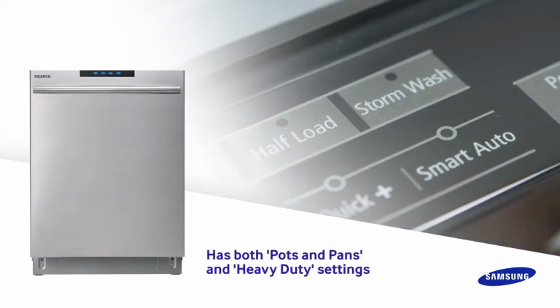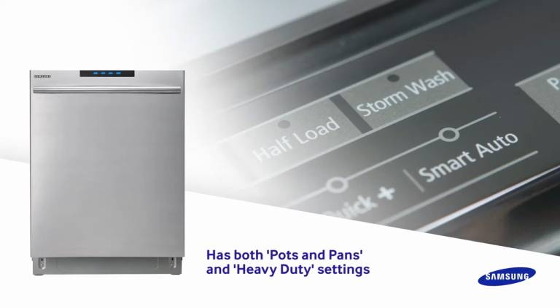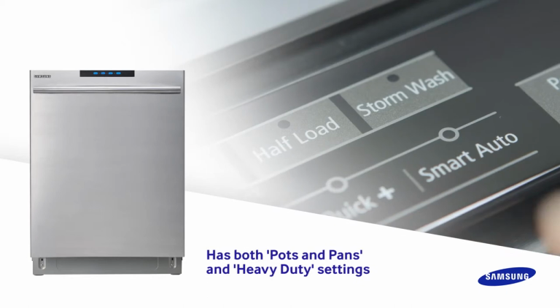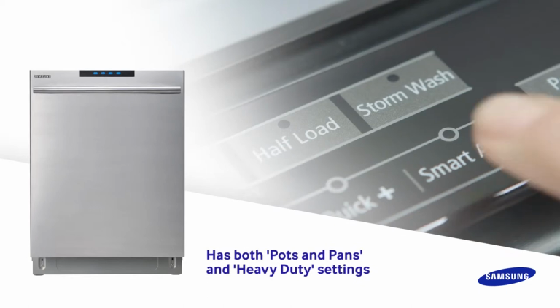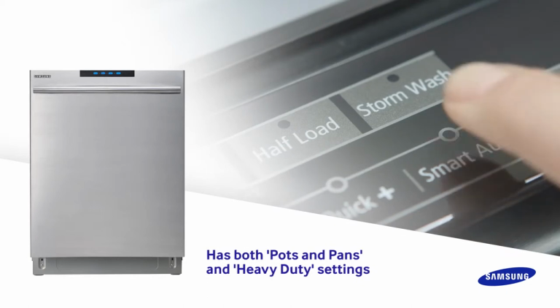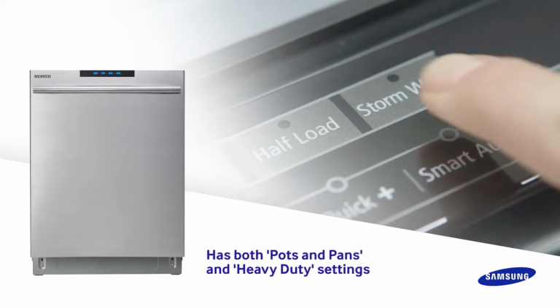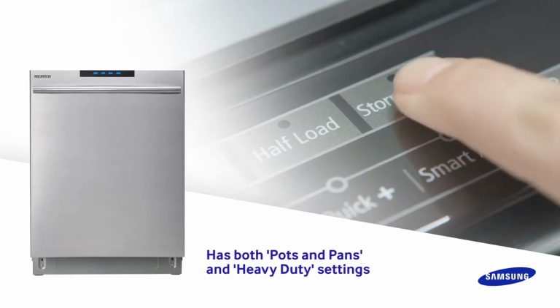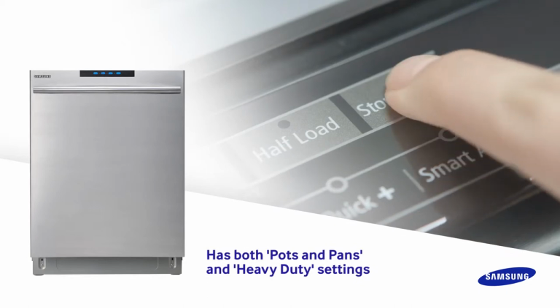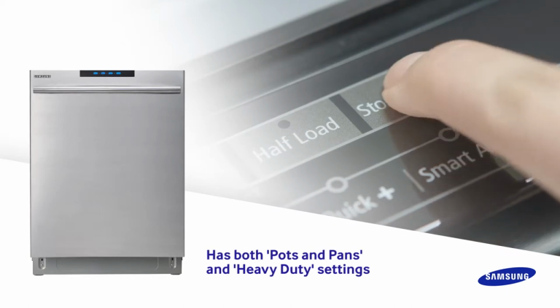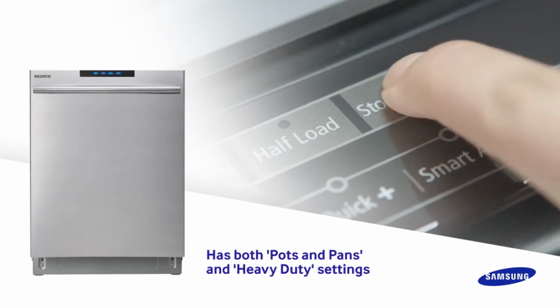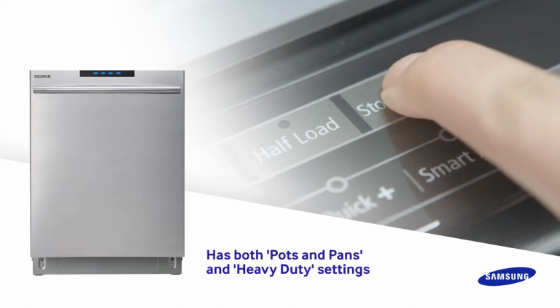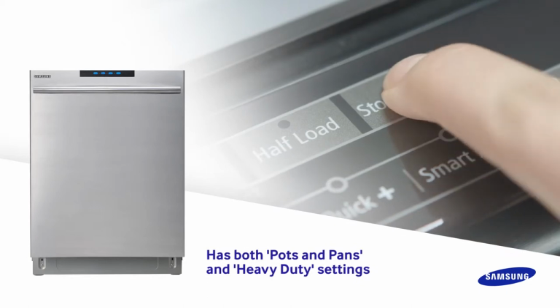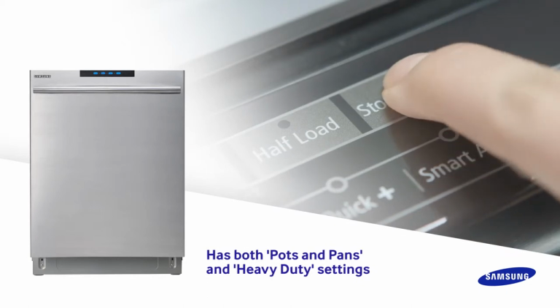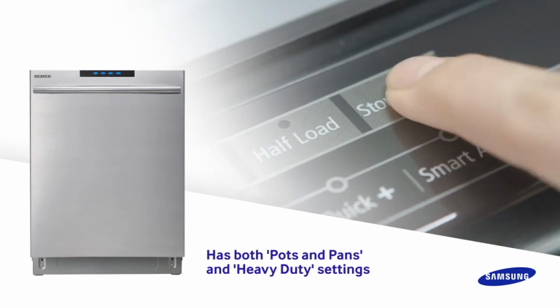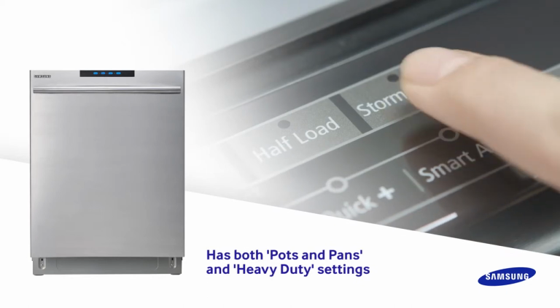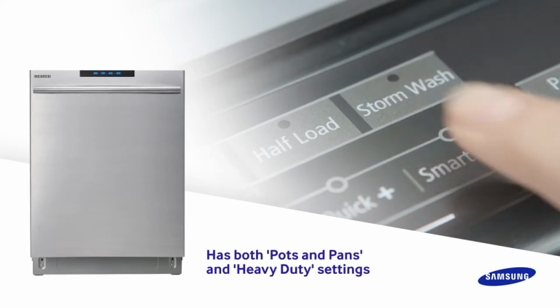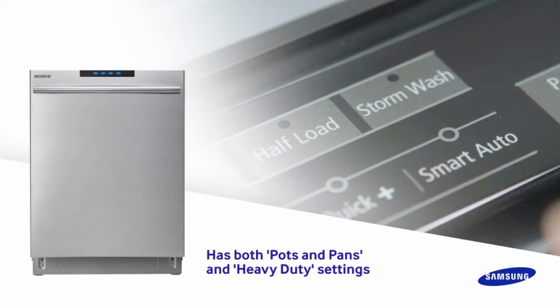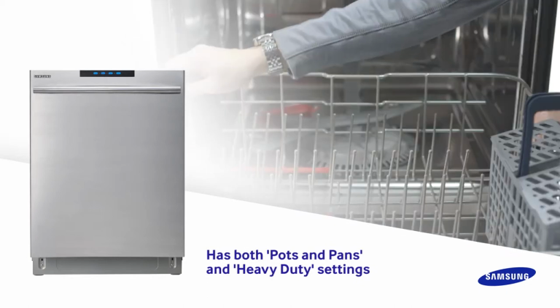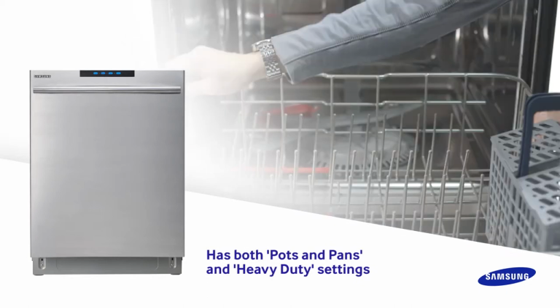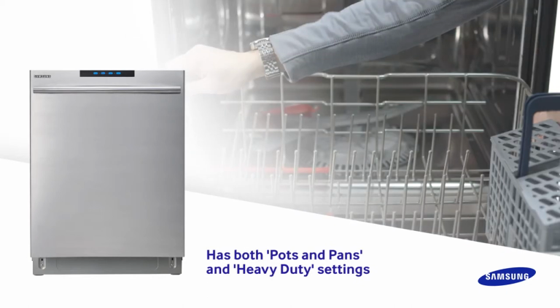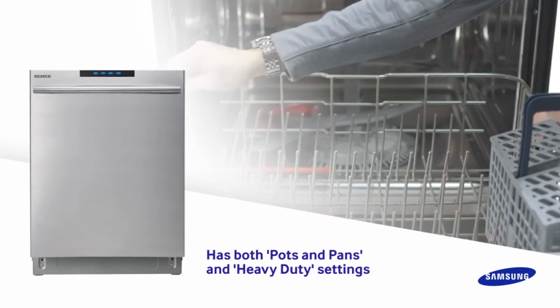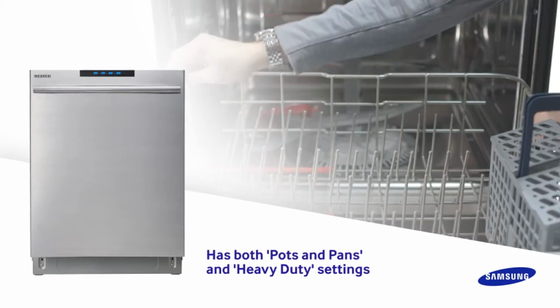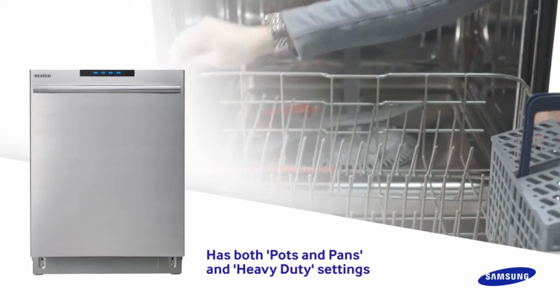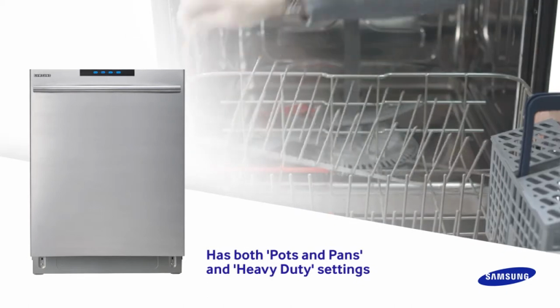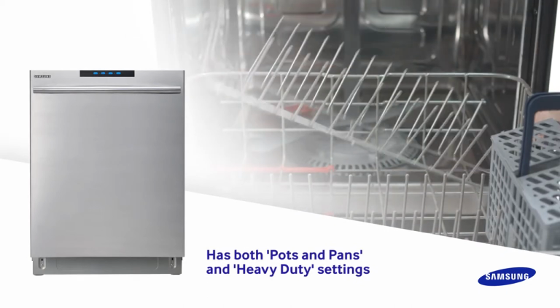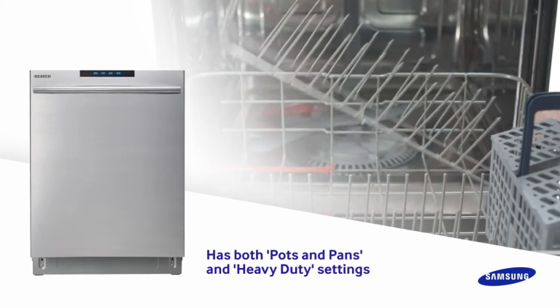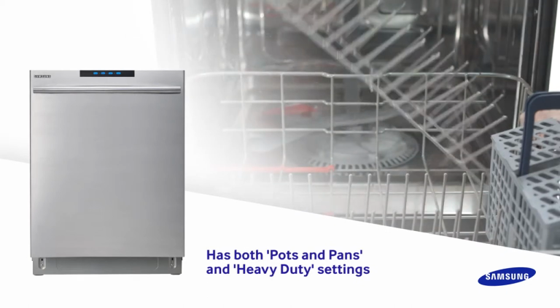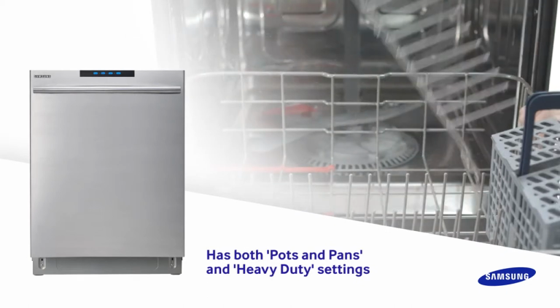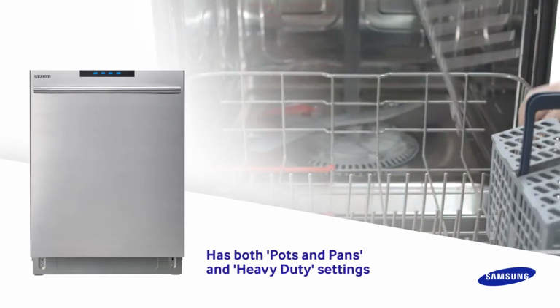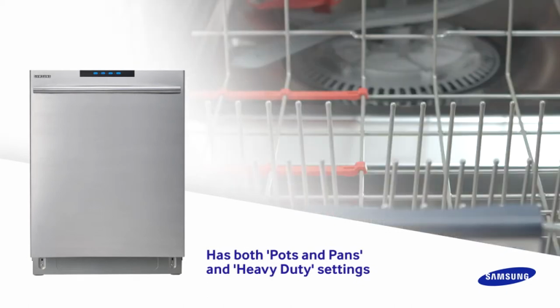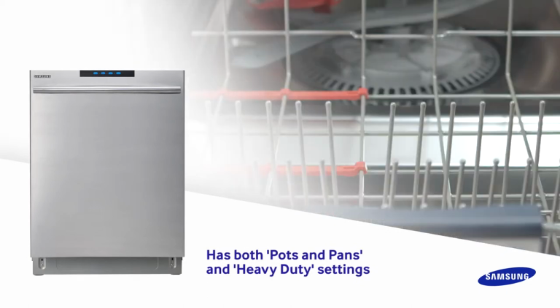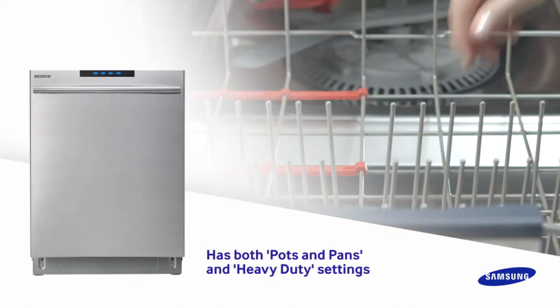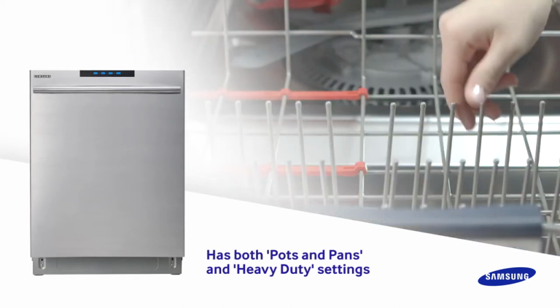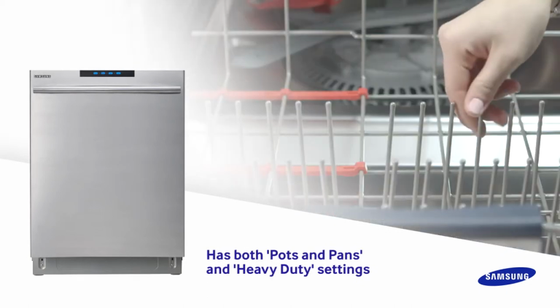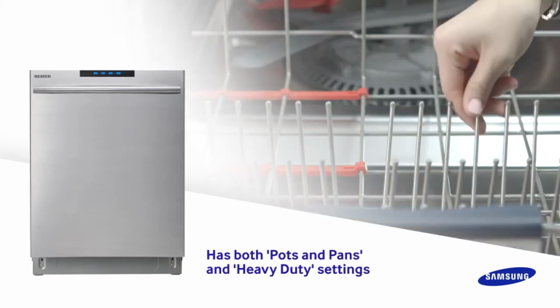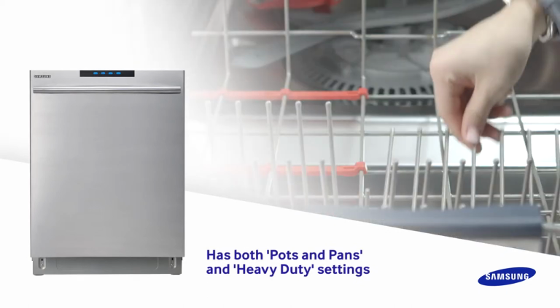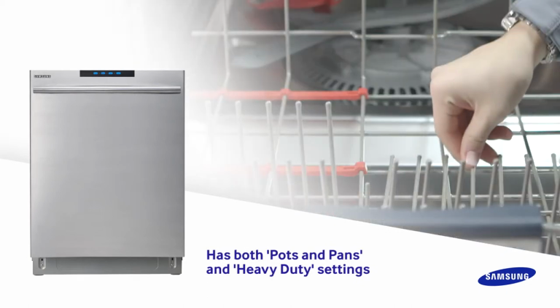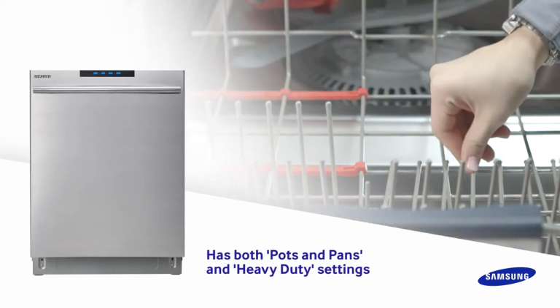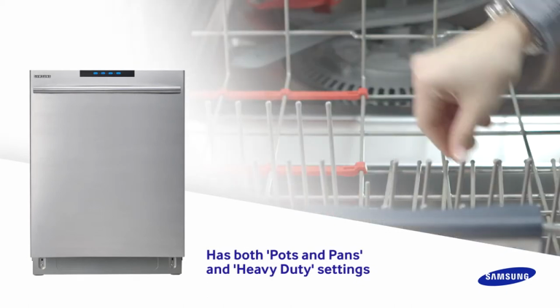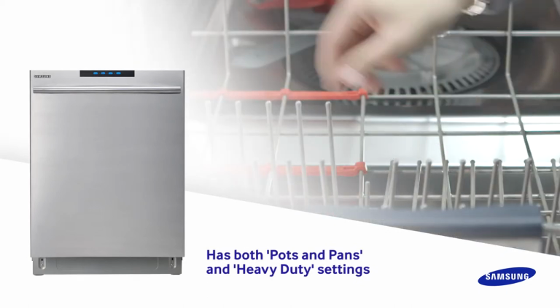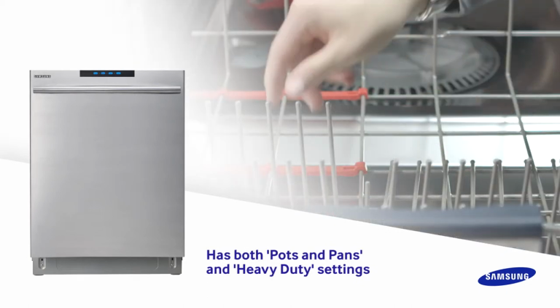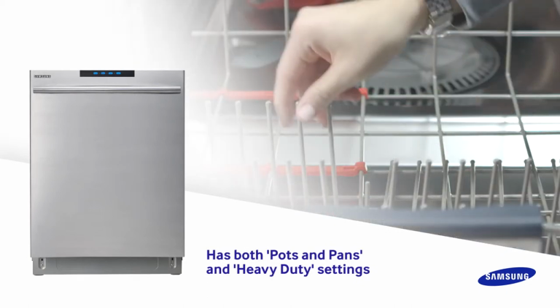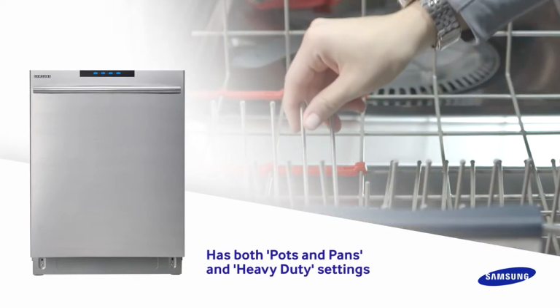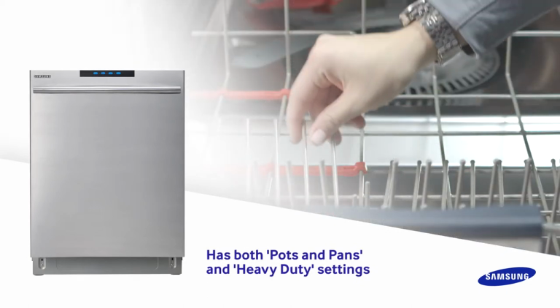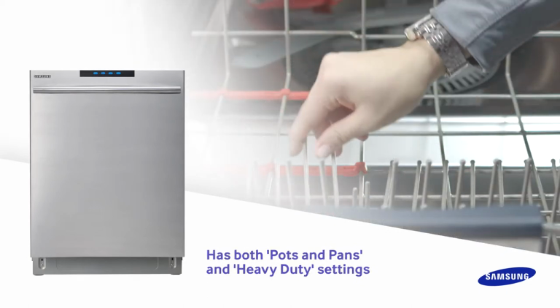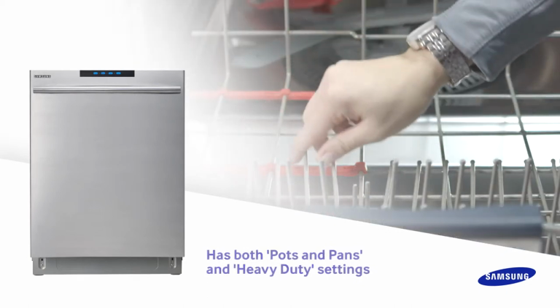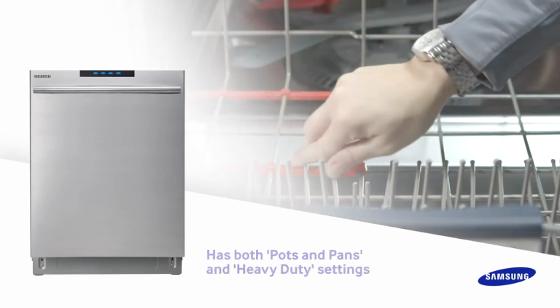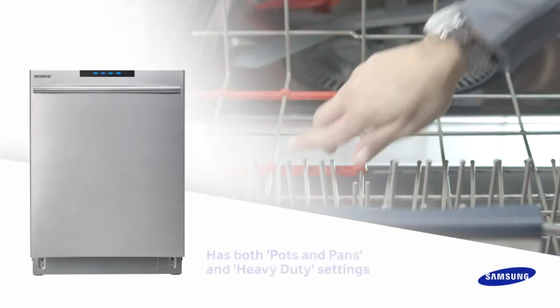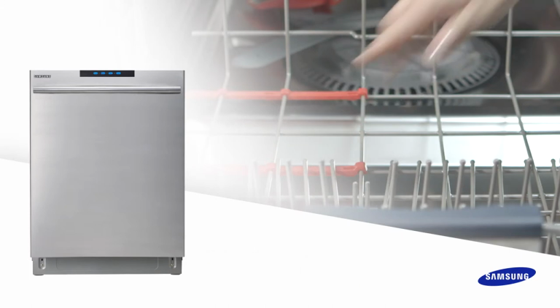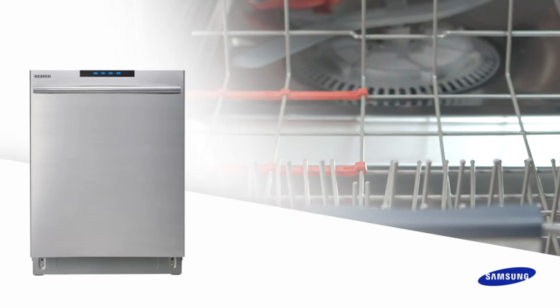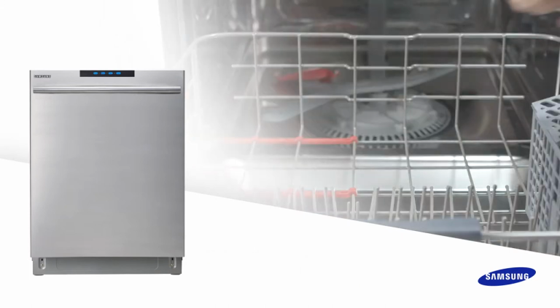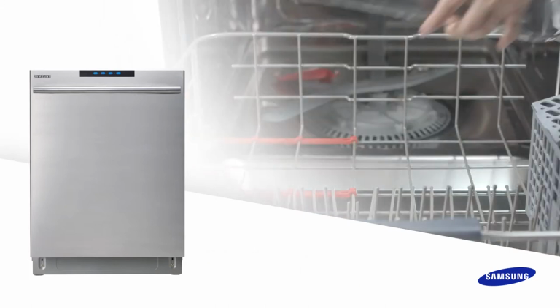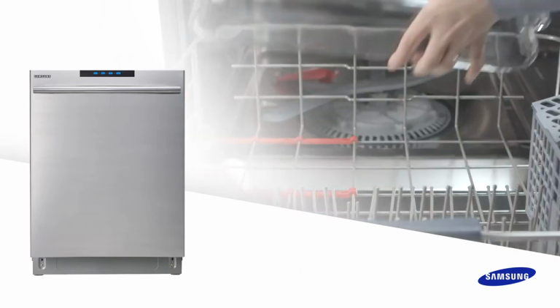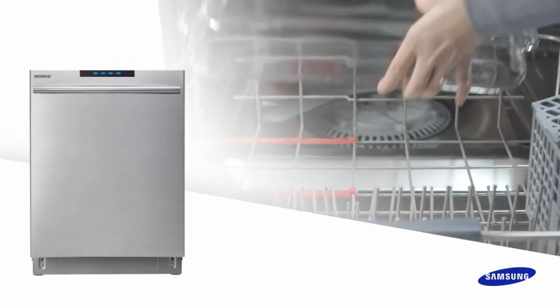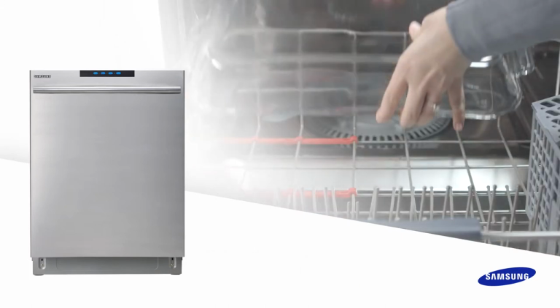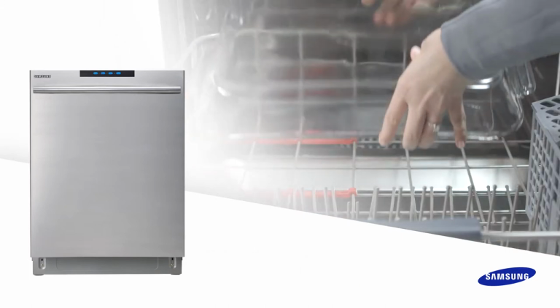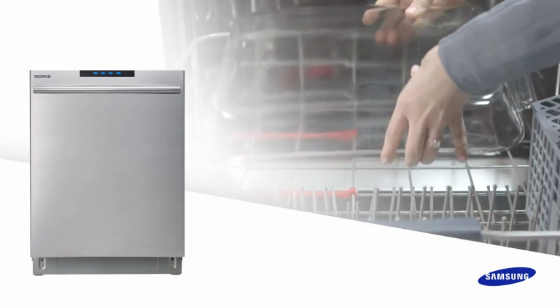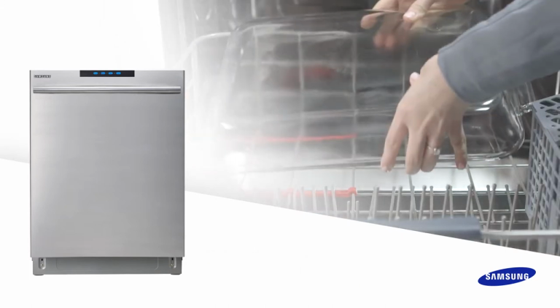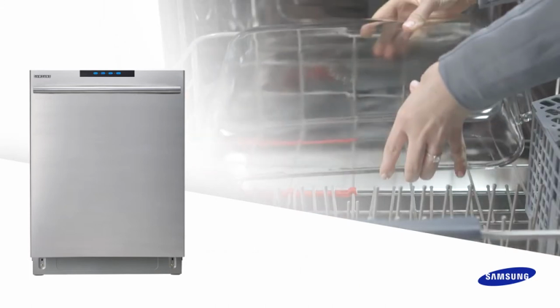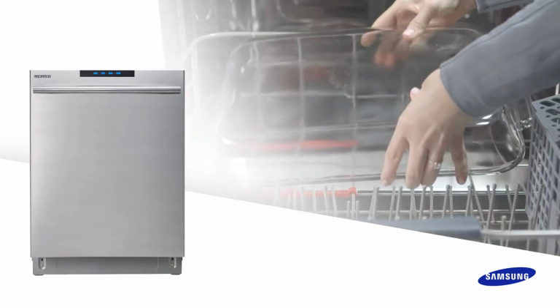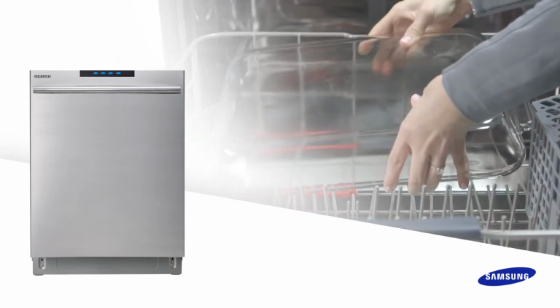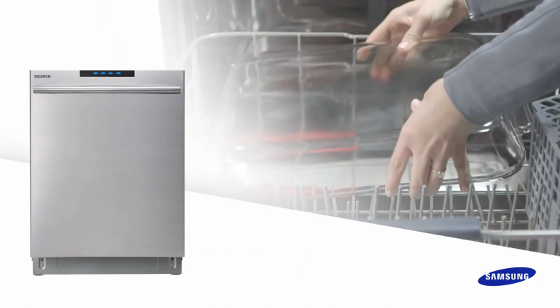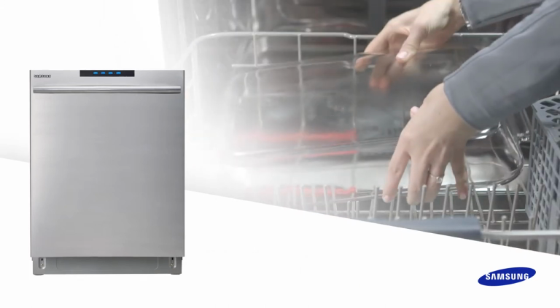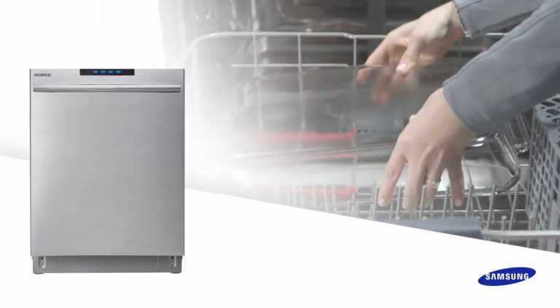Stormwash is an option that can be activated for the pots and pans and heavy duty cycles, and is great for casserole dishes or pasta pots.